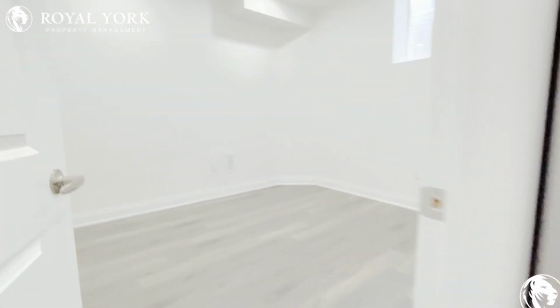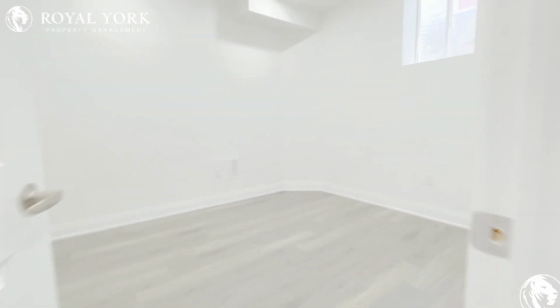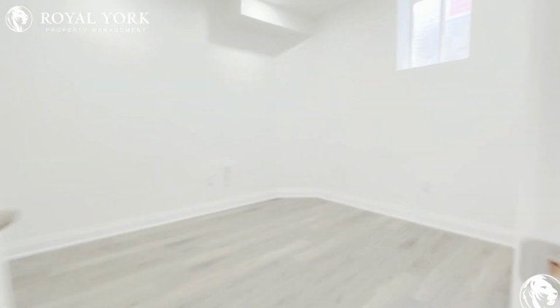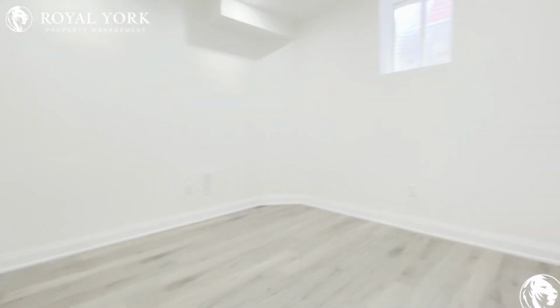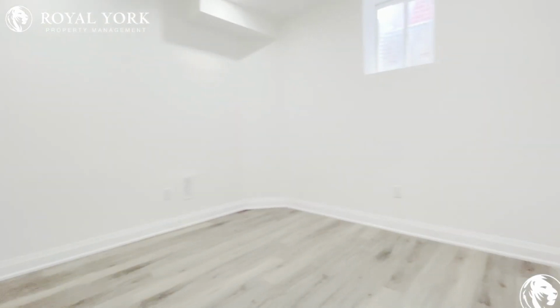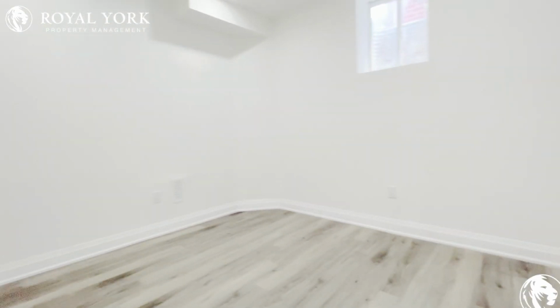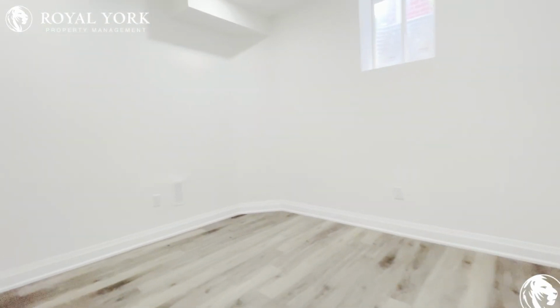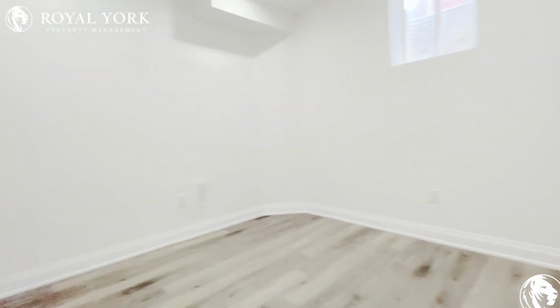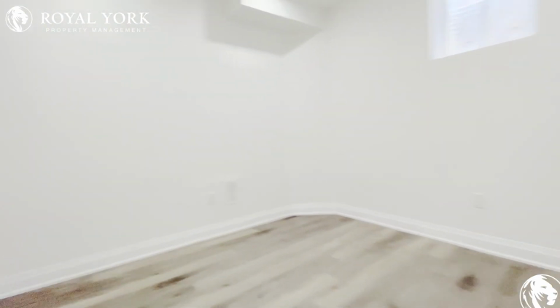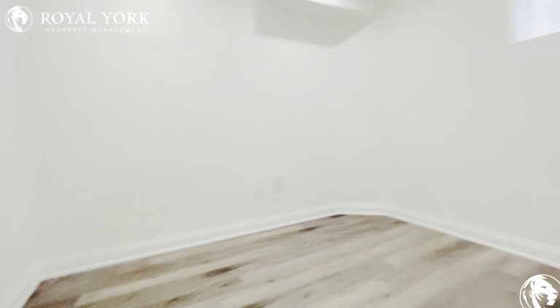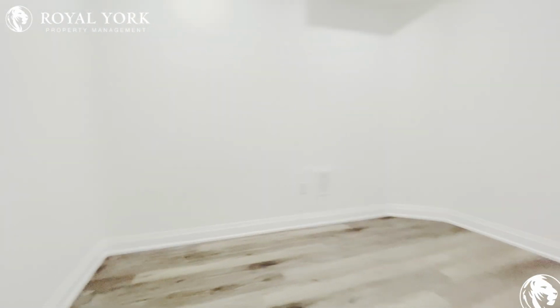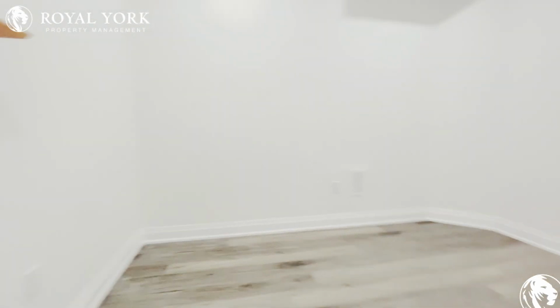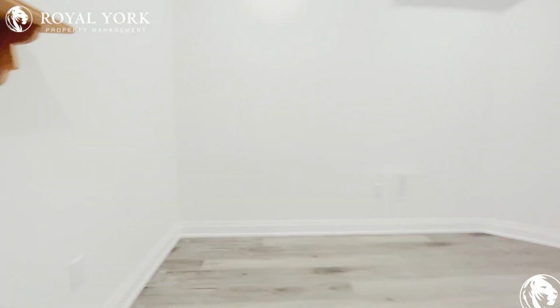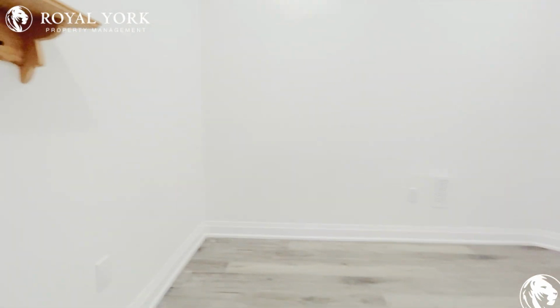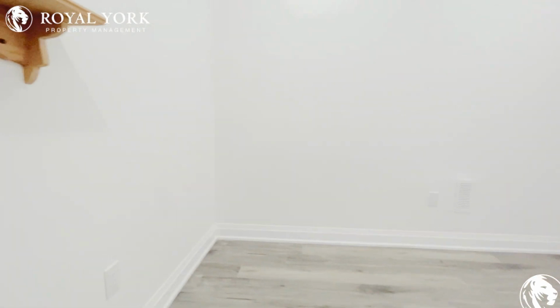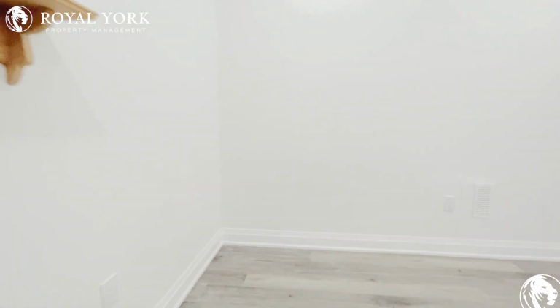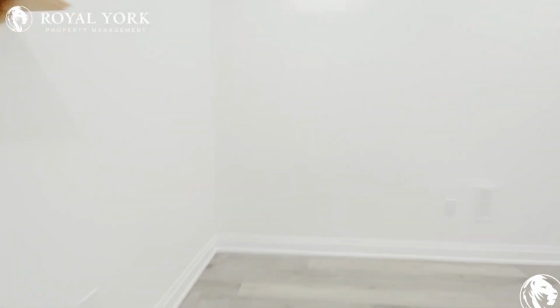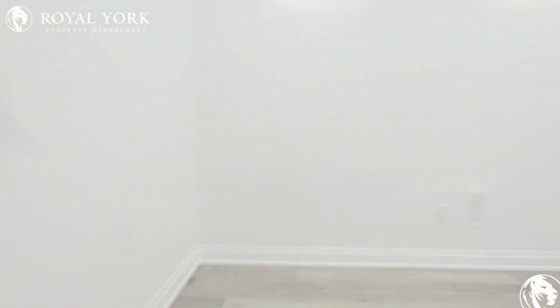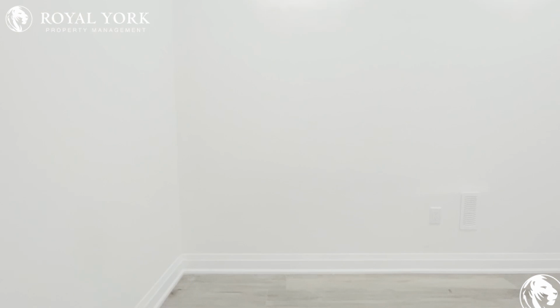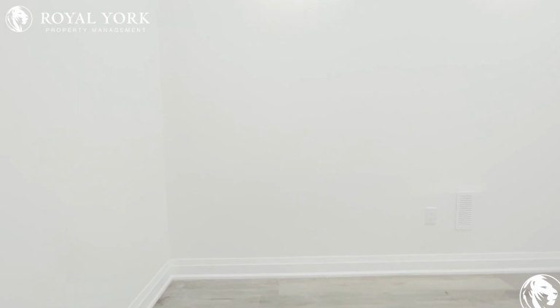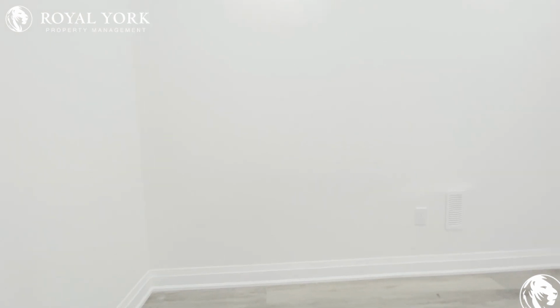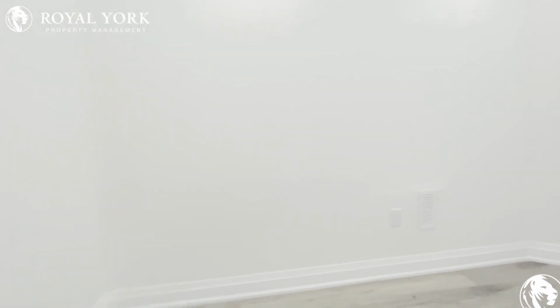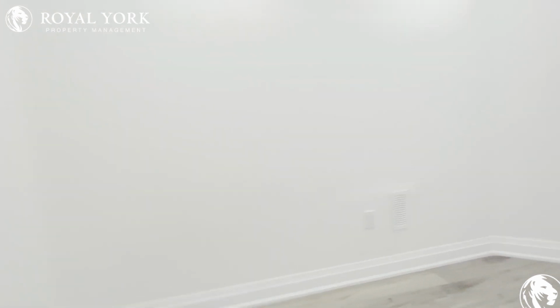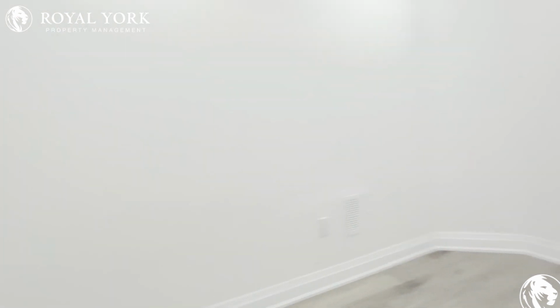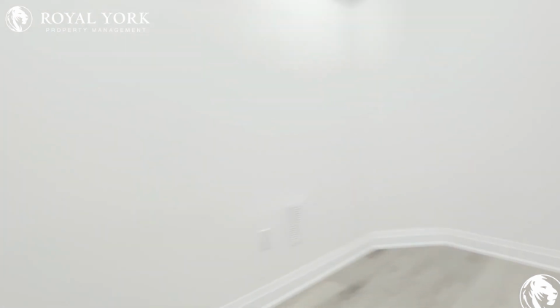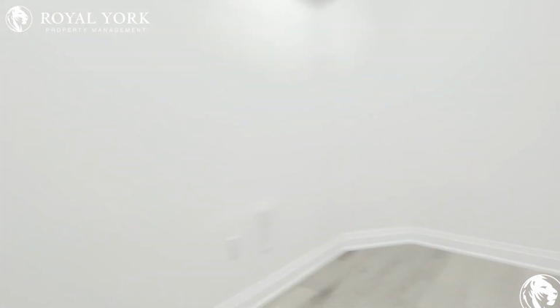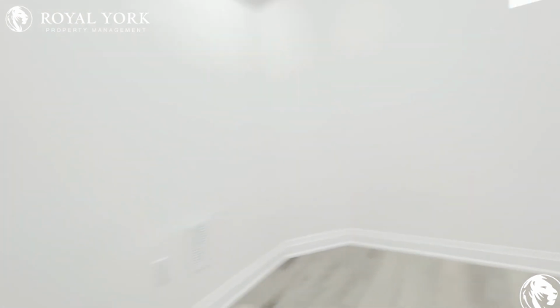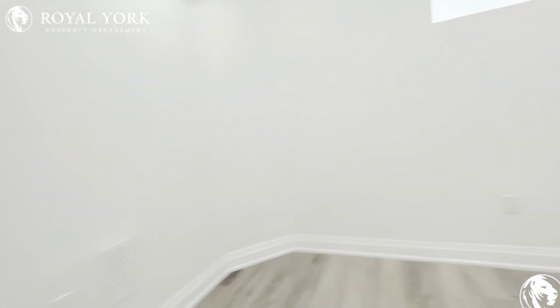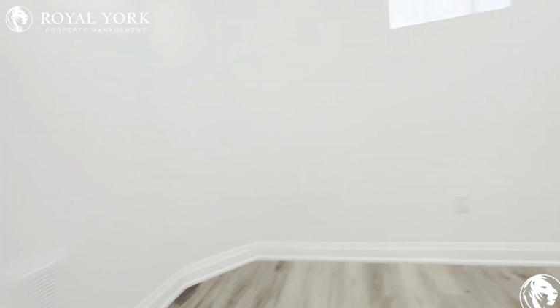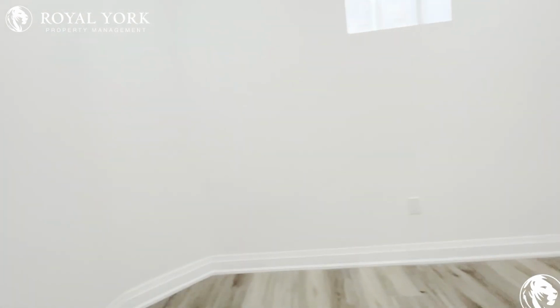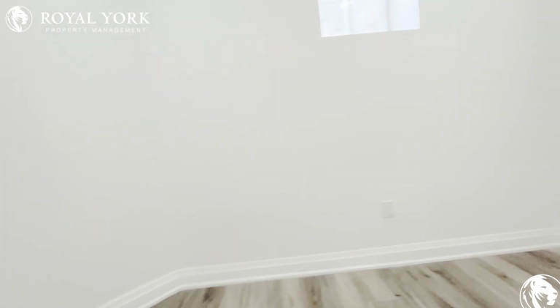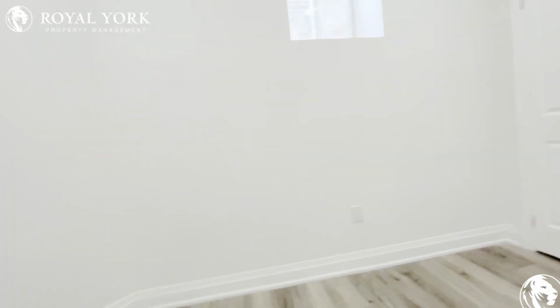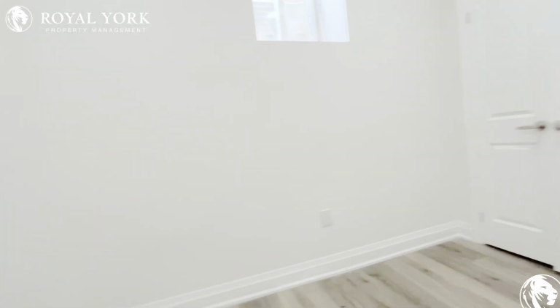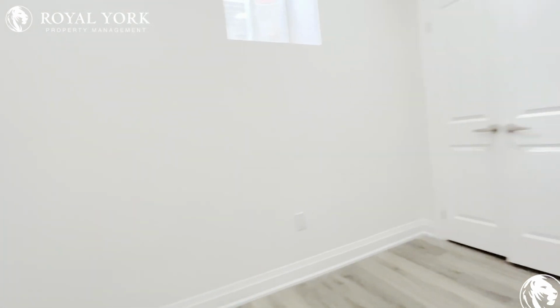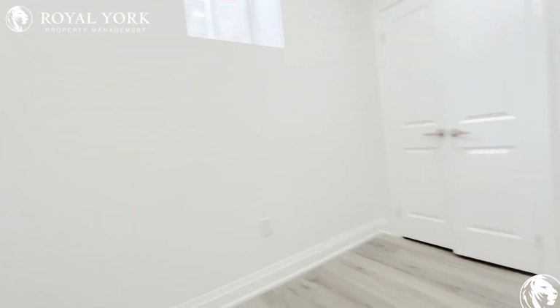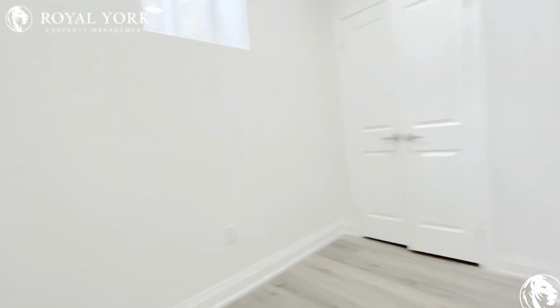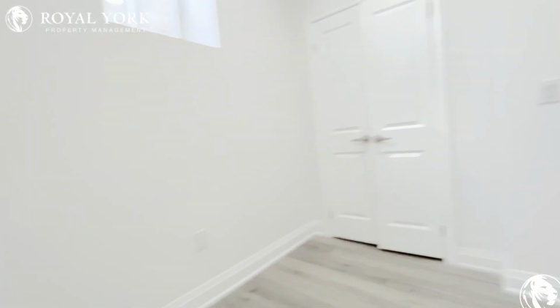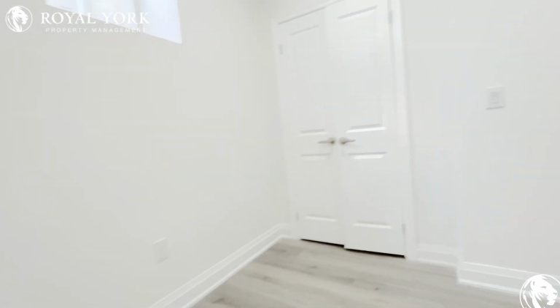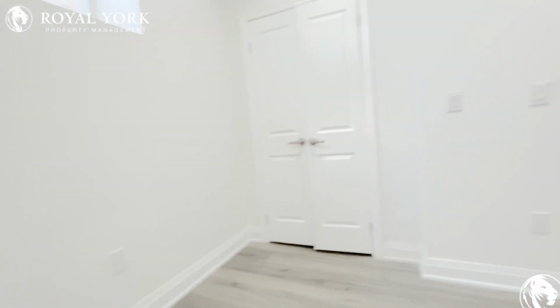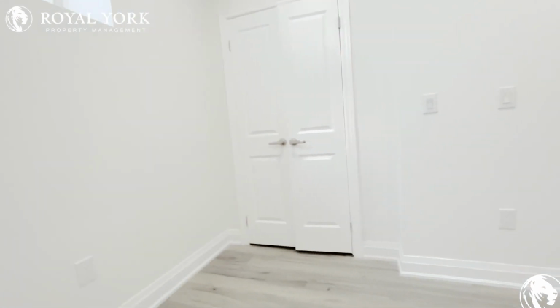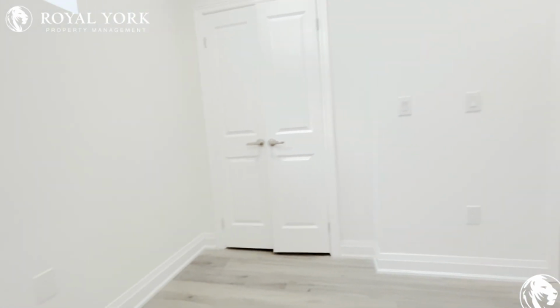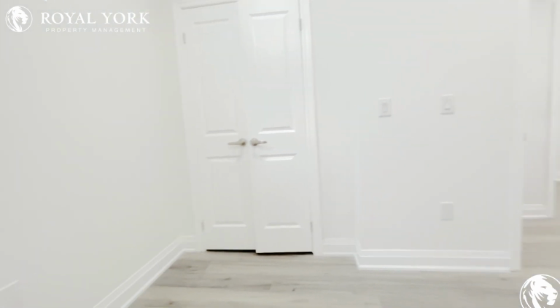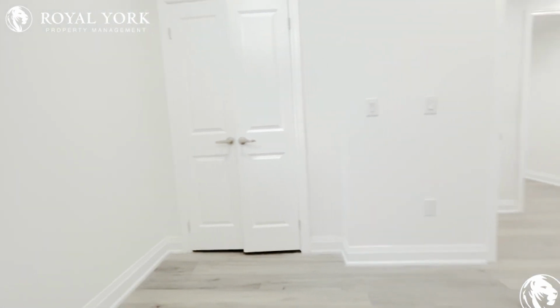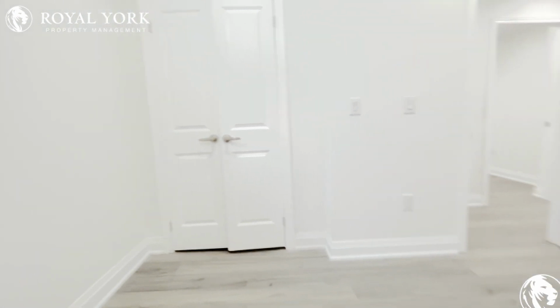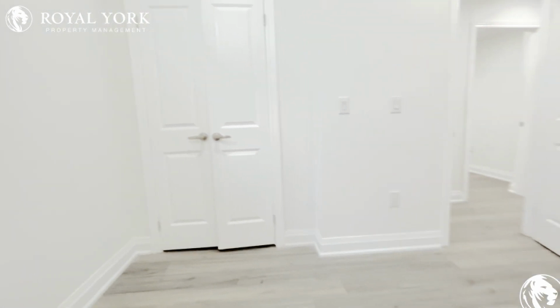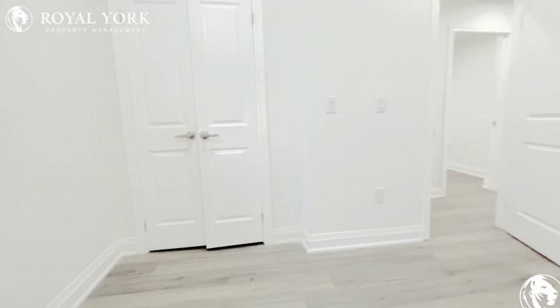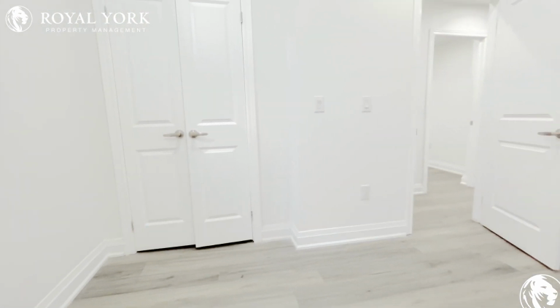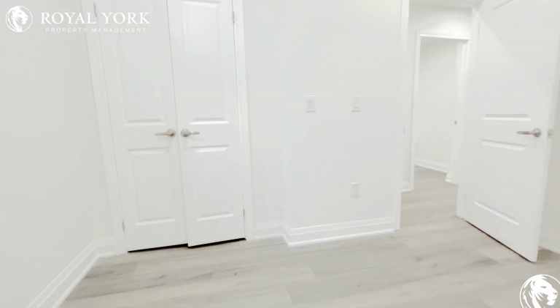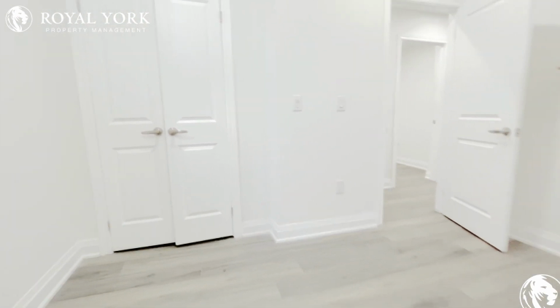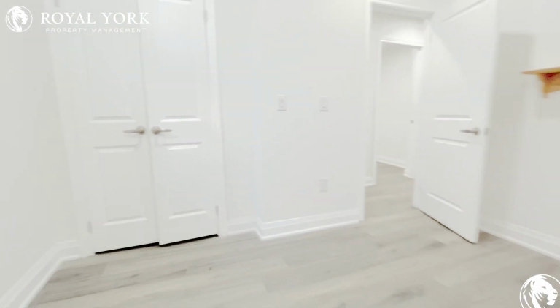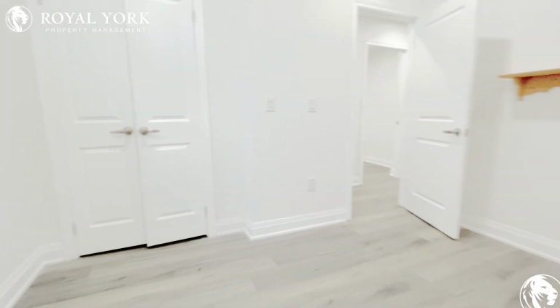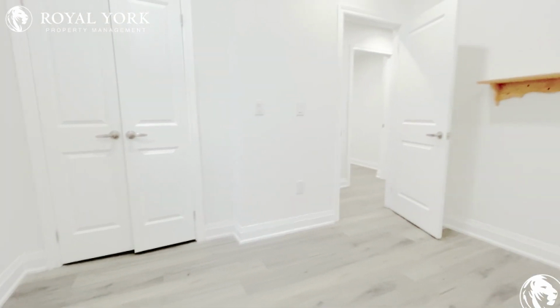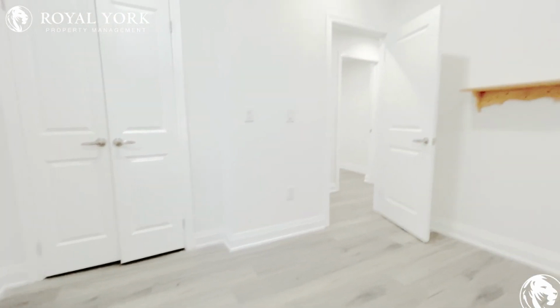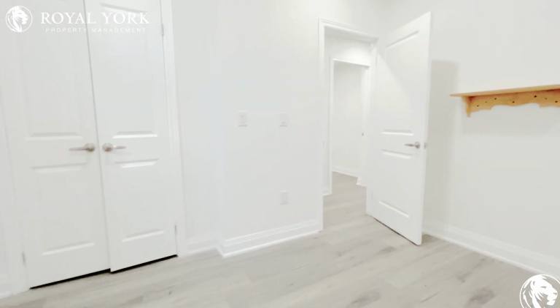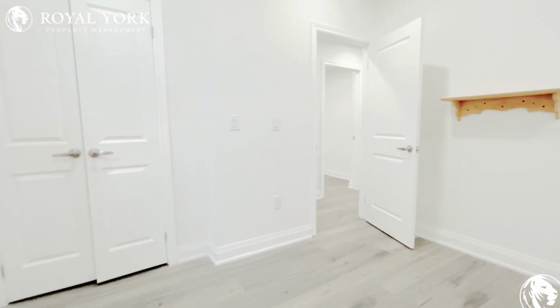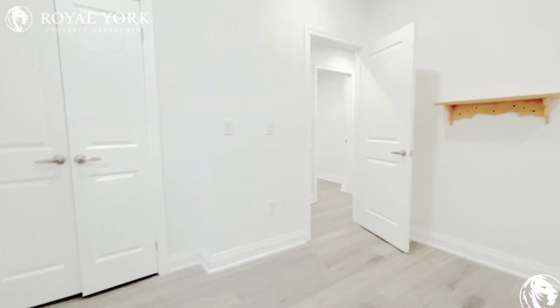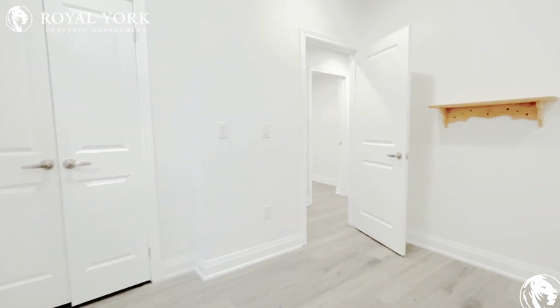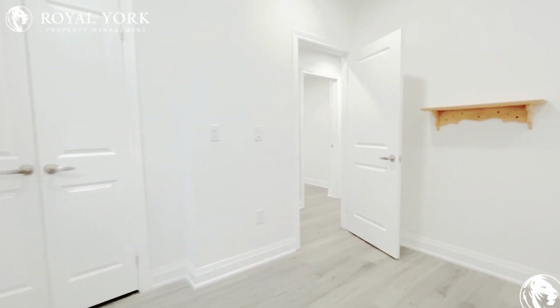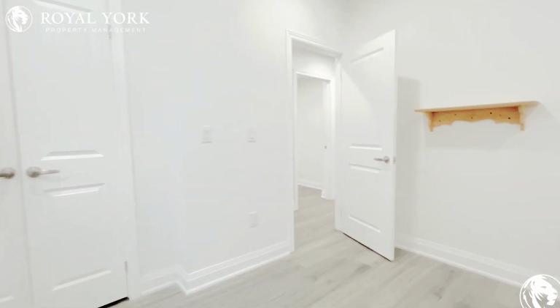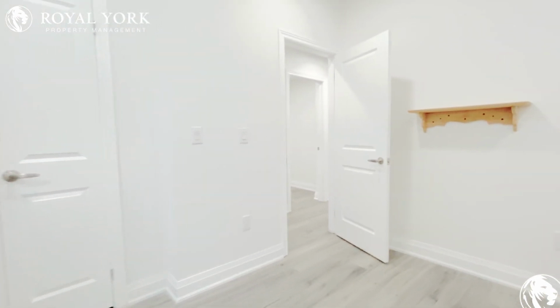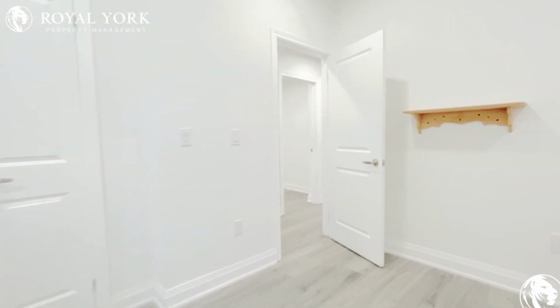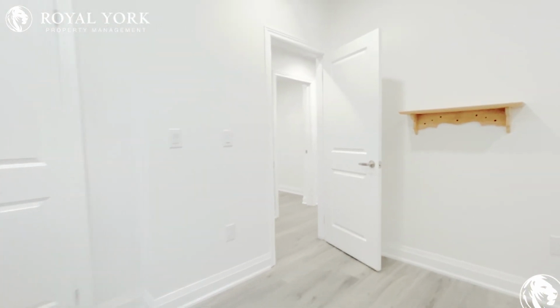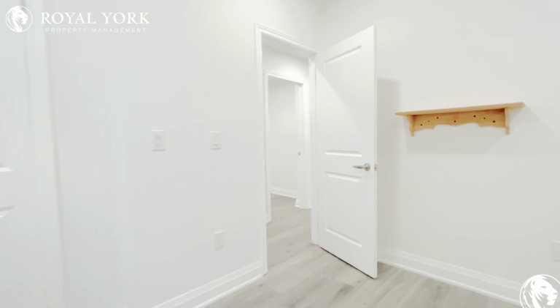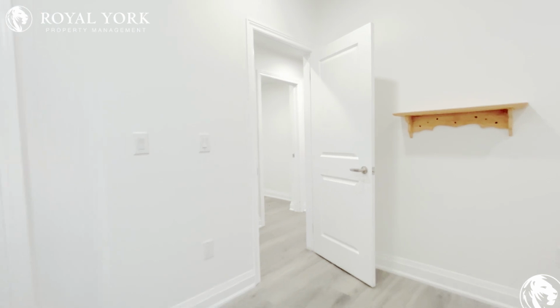And second bedroom. Very spacious, fits a king-sized bed. Nice closet.